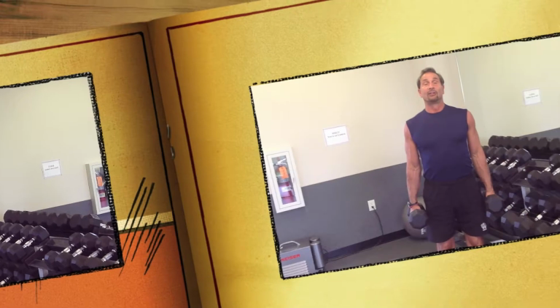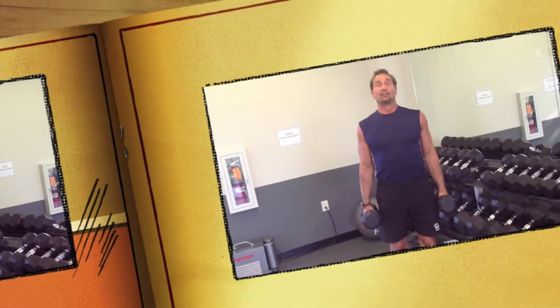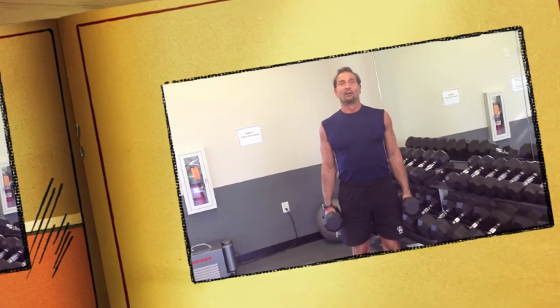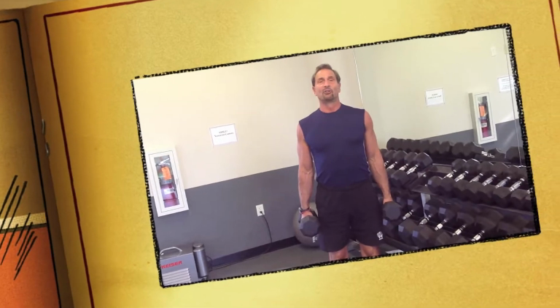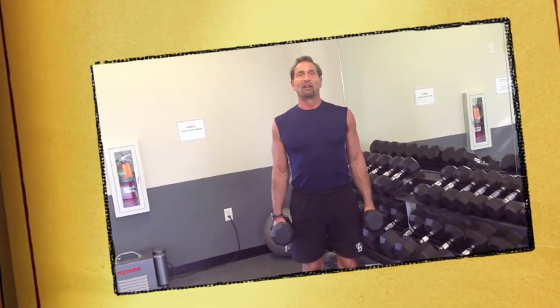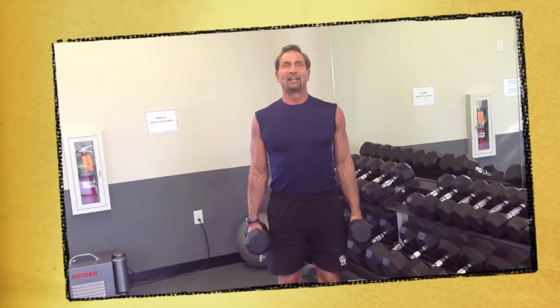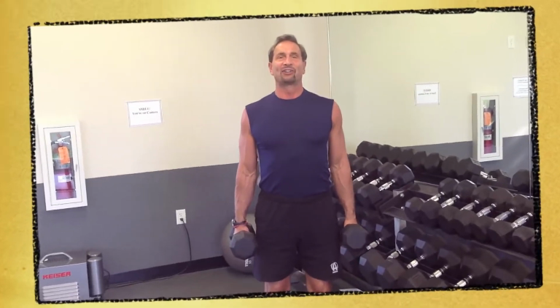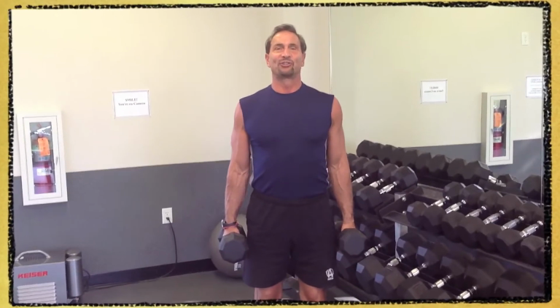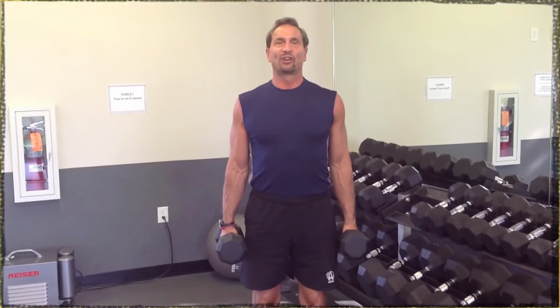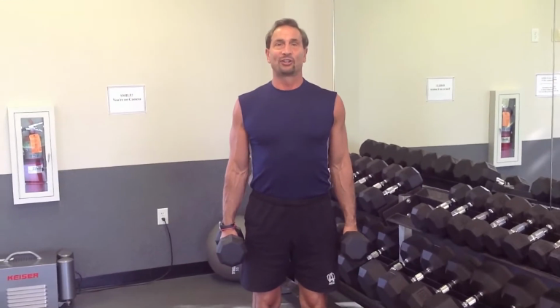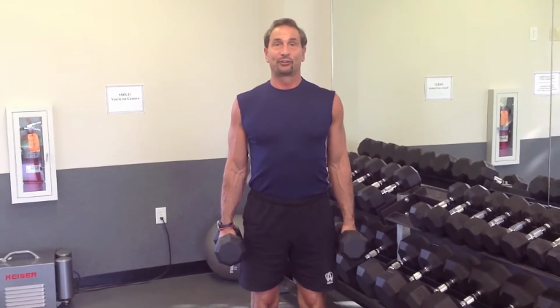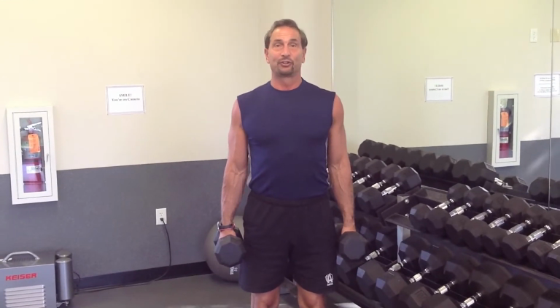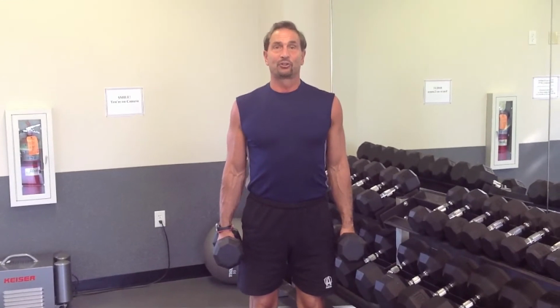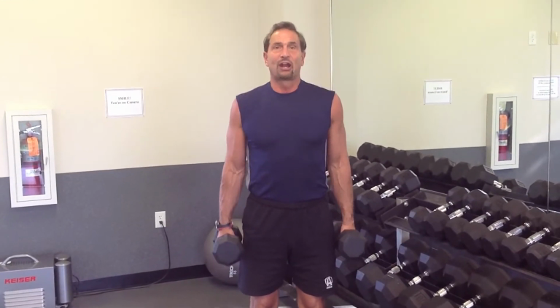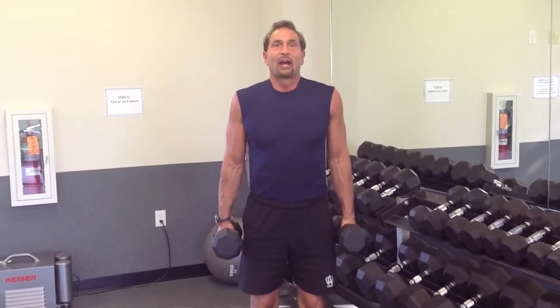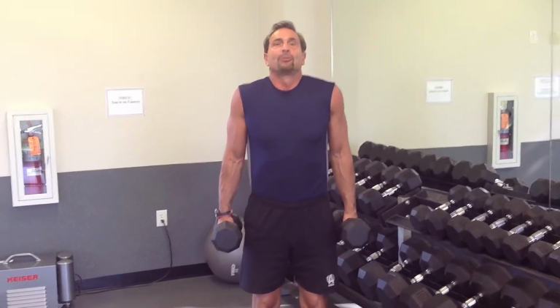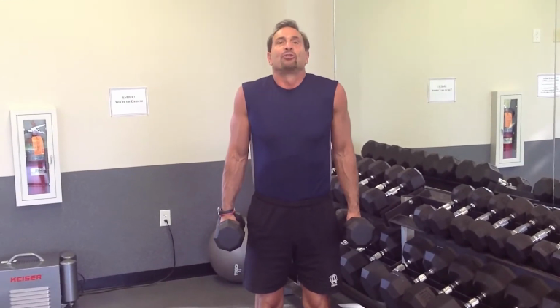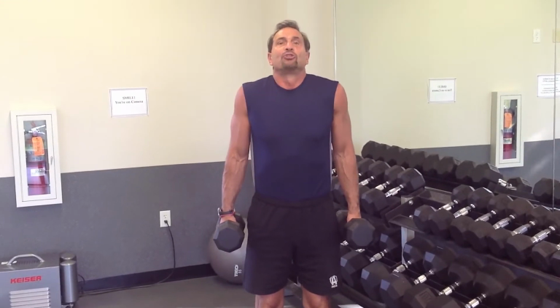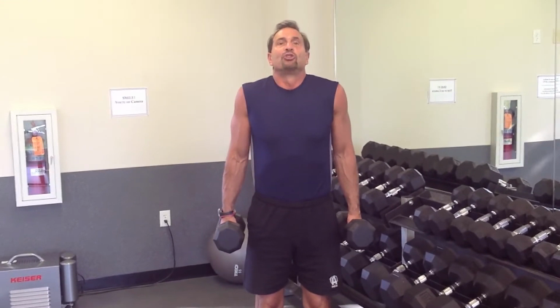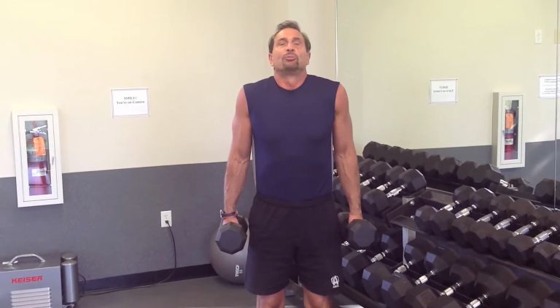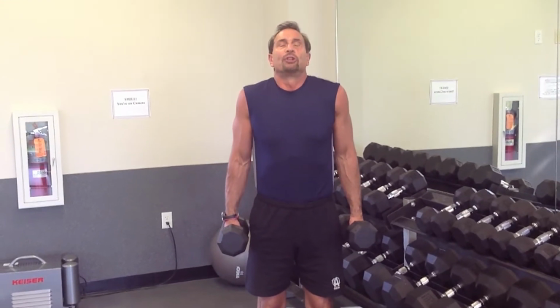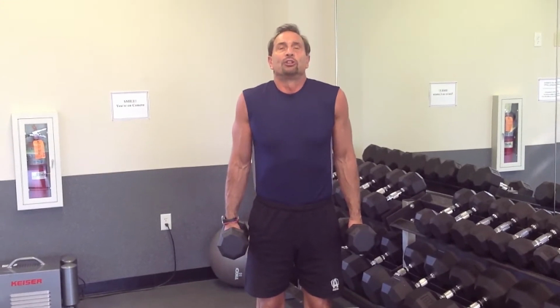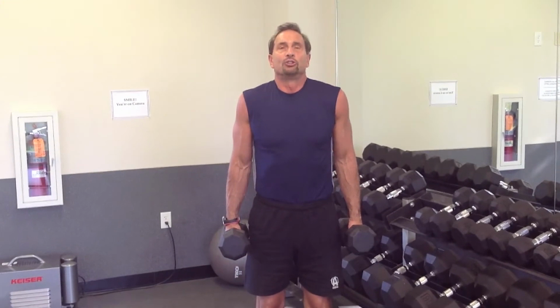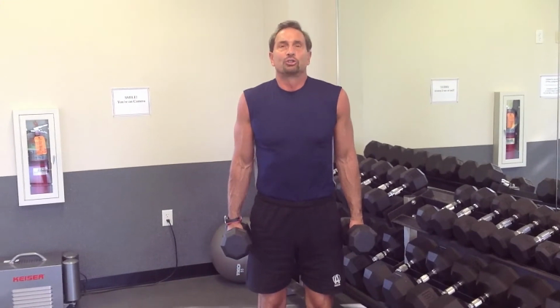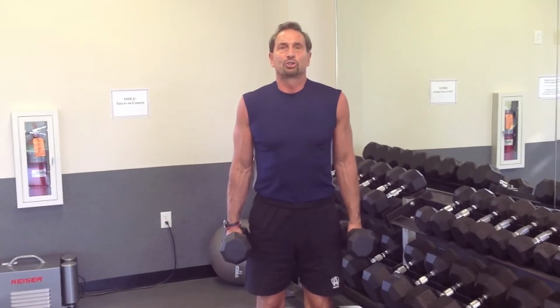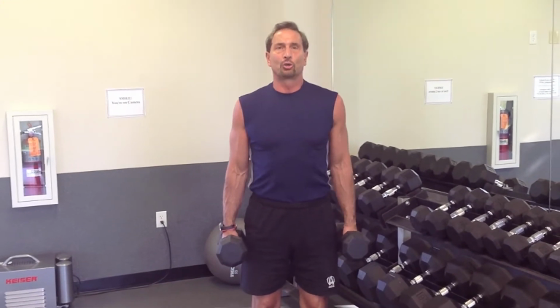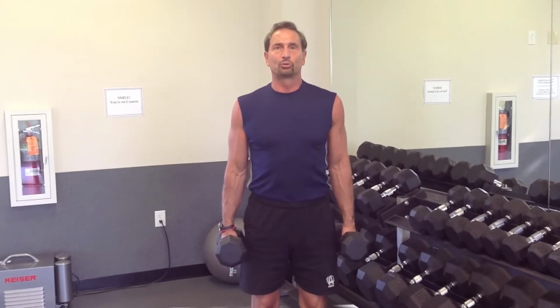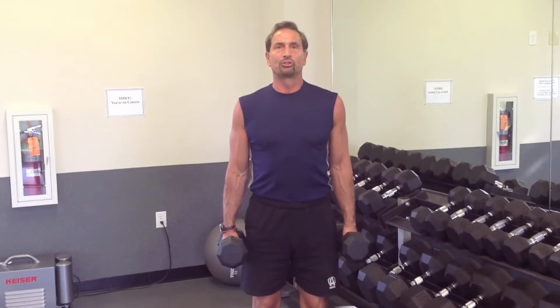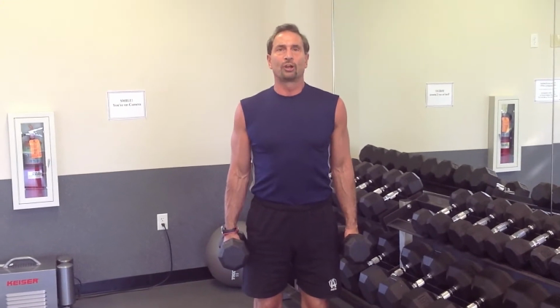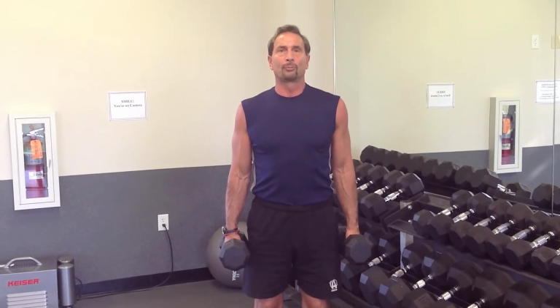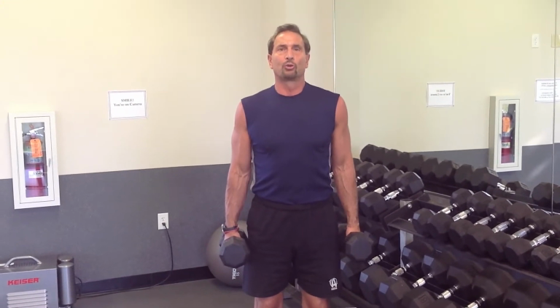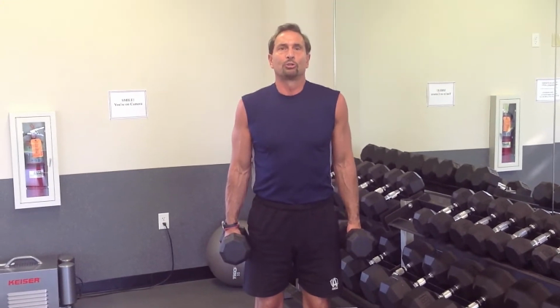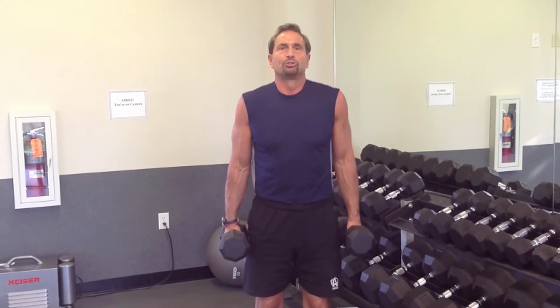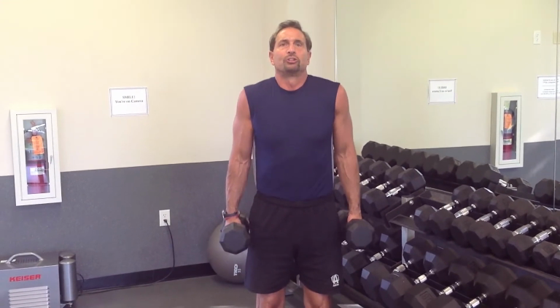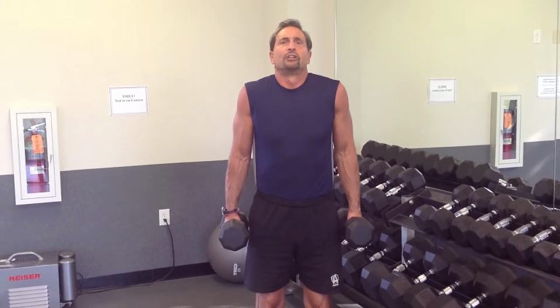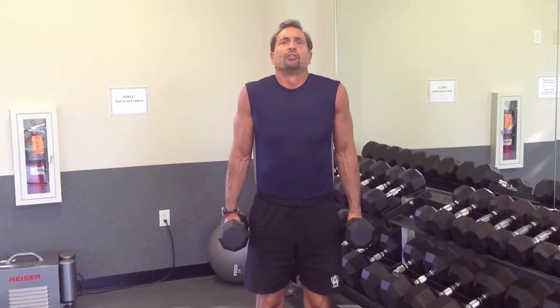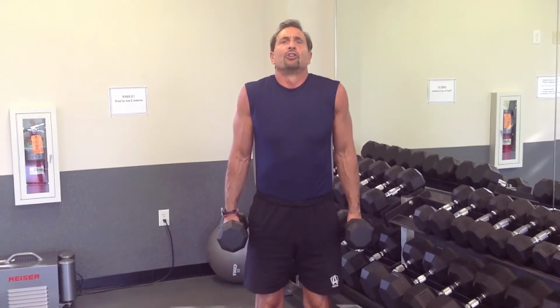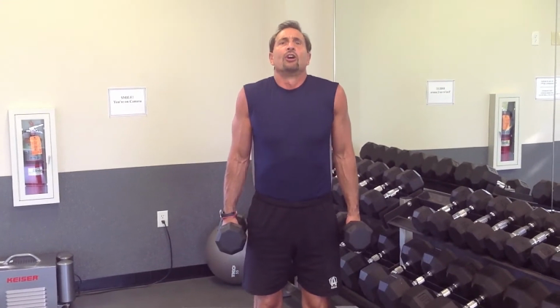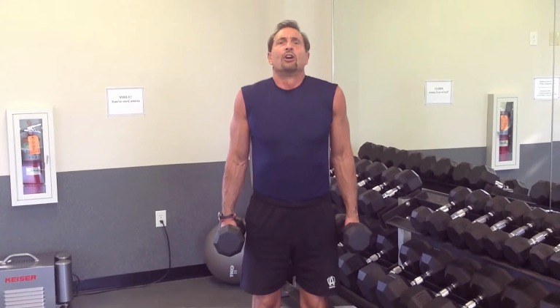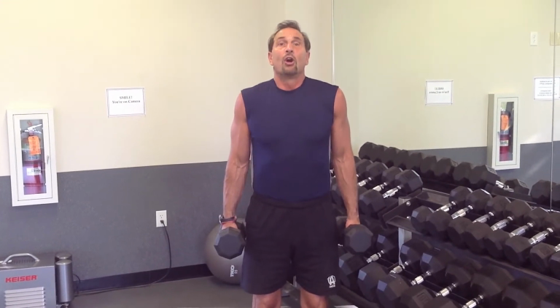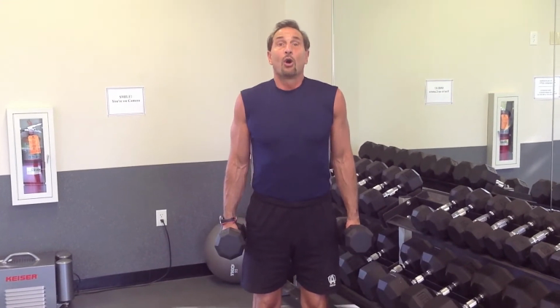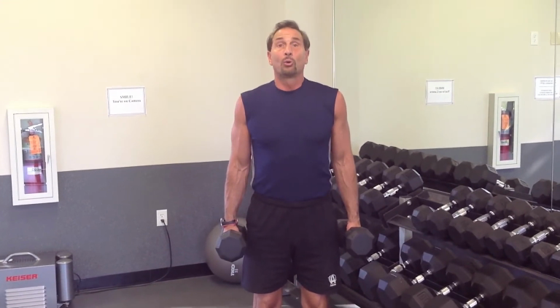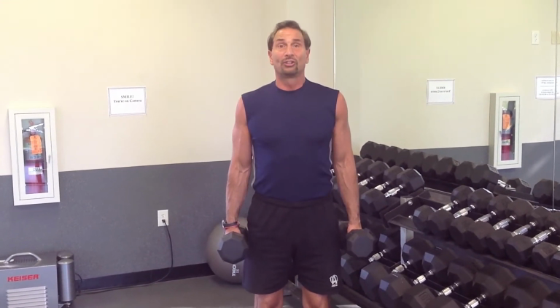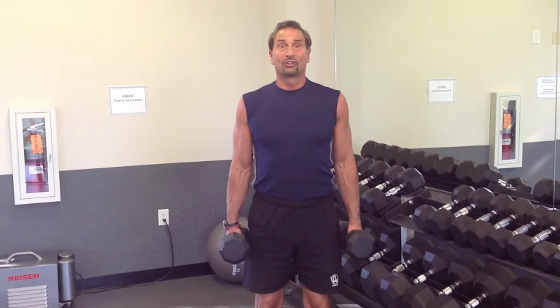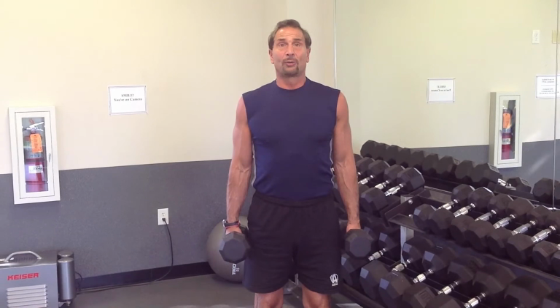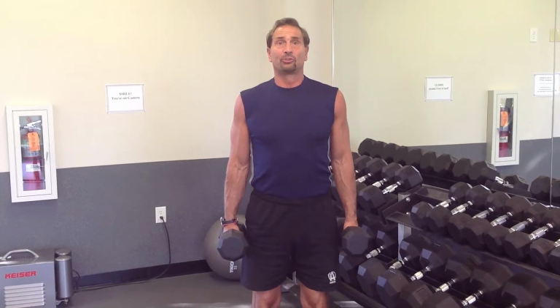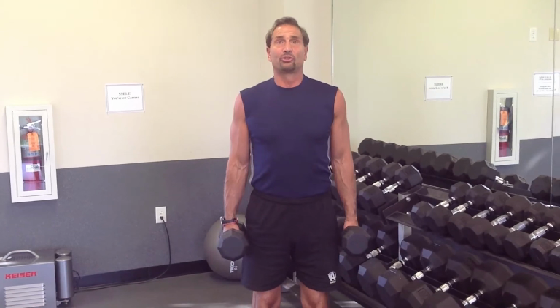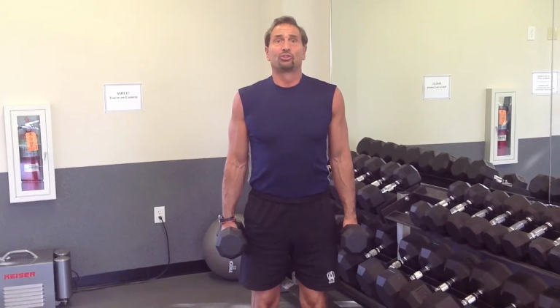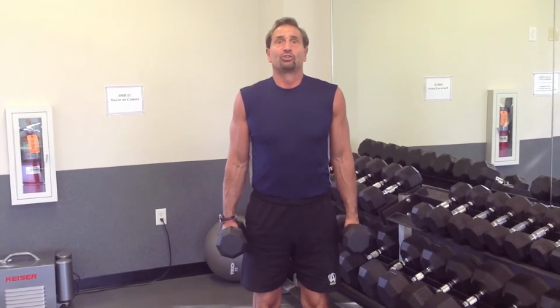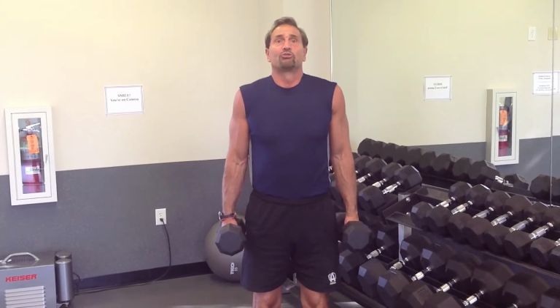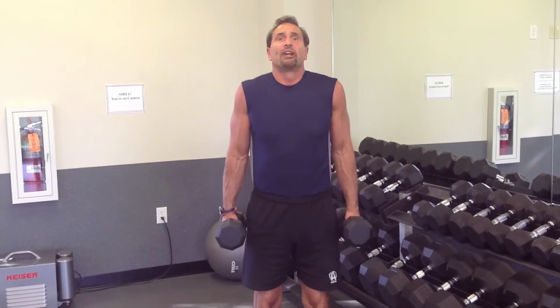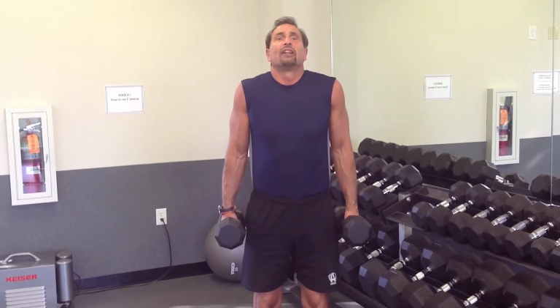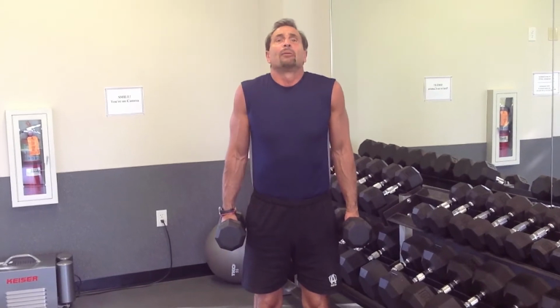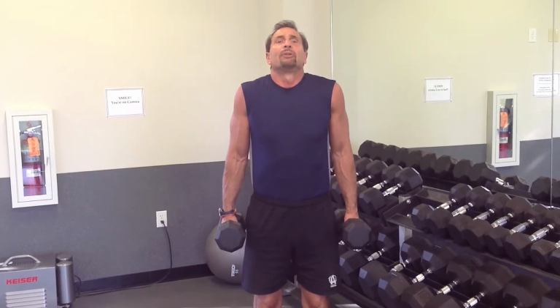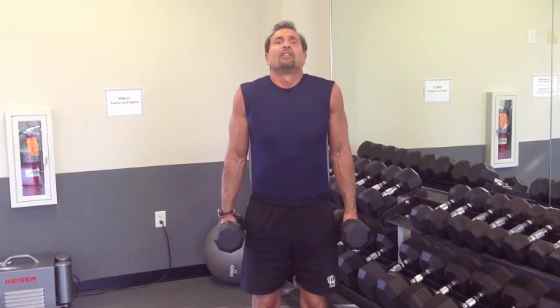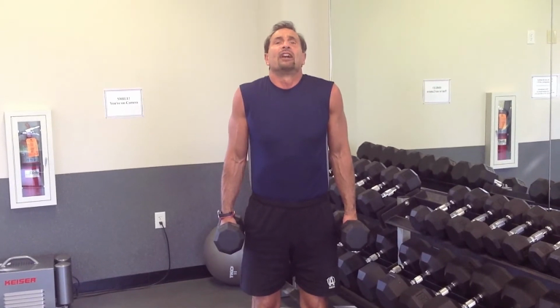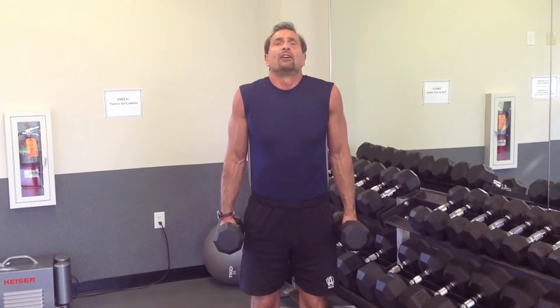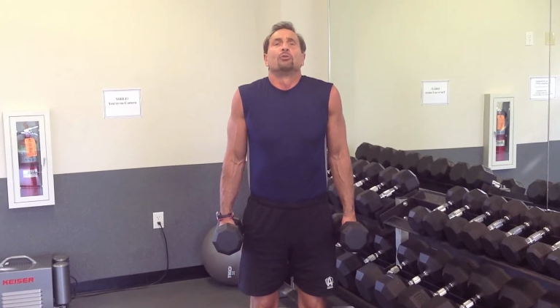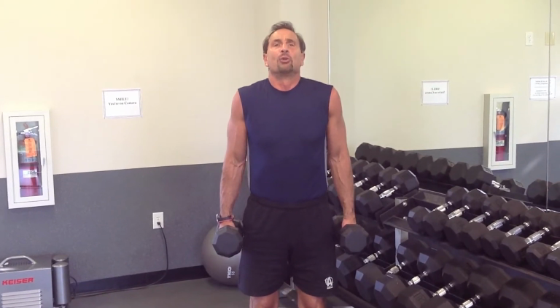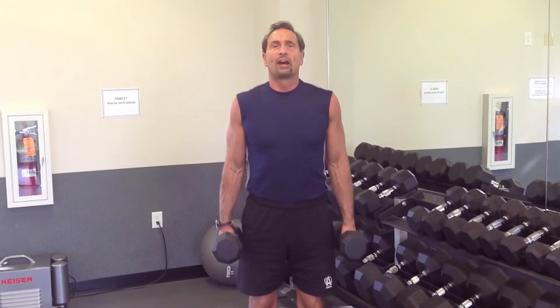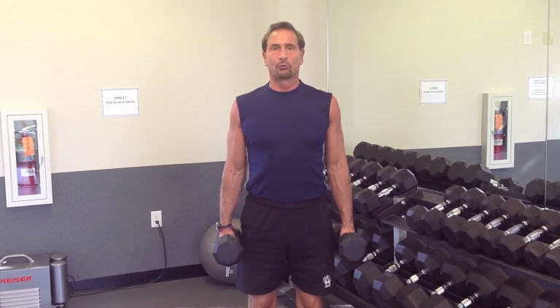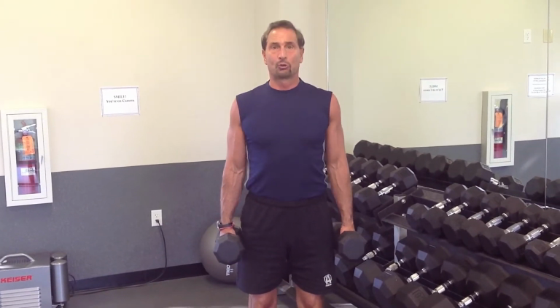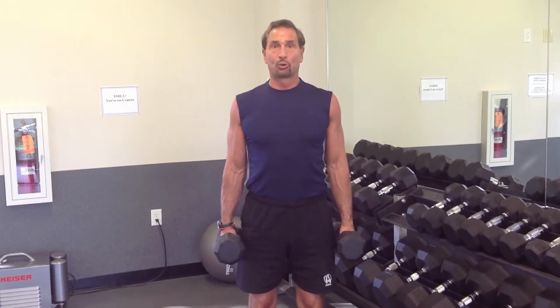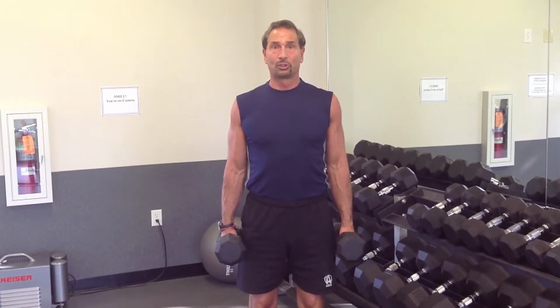A great exercise for your traps, just bringing your shoulders up towards your ears. Always come straight up and down without rolling.